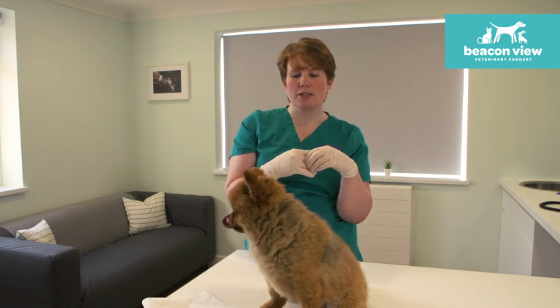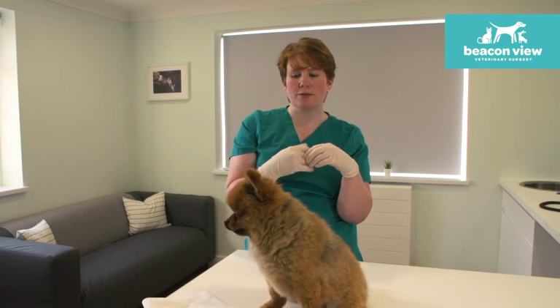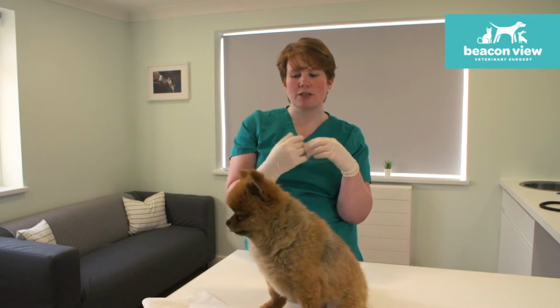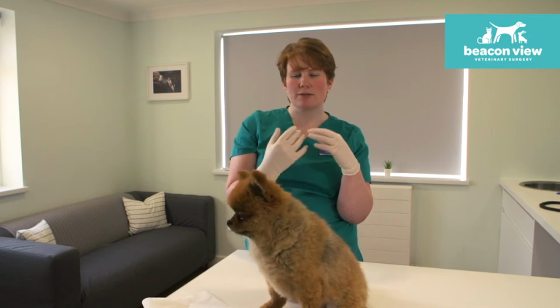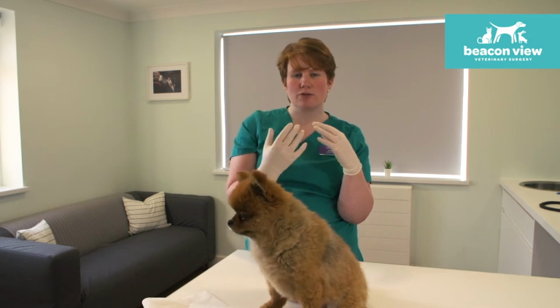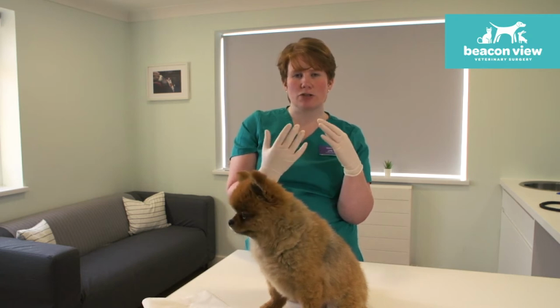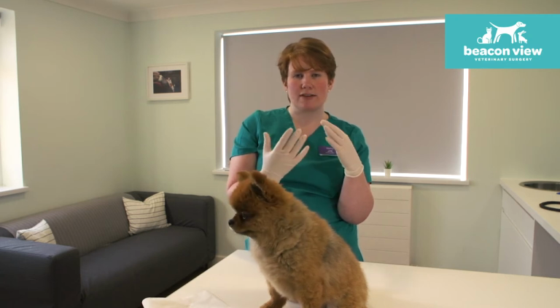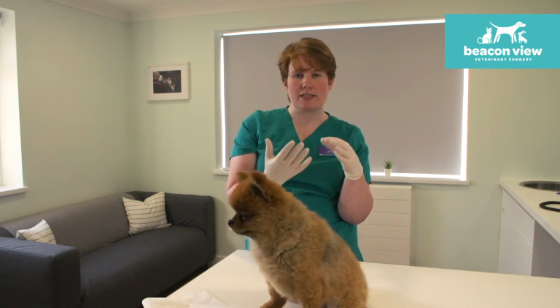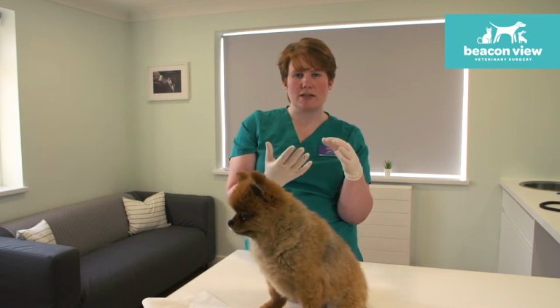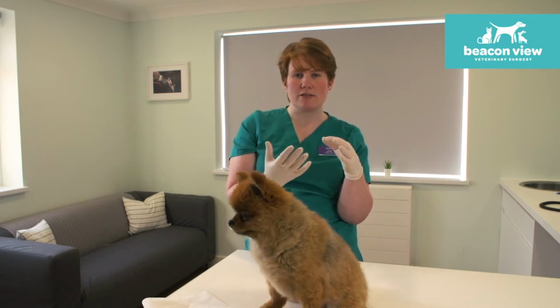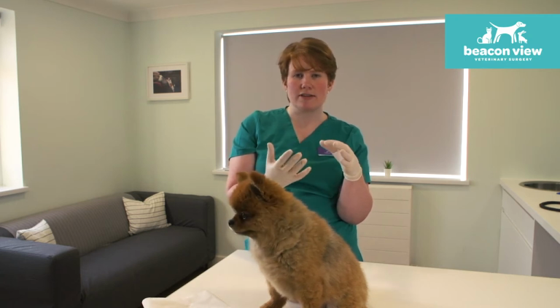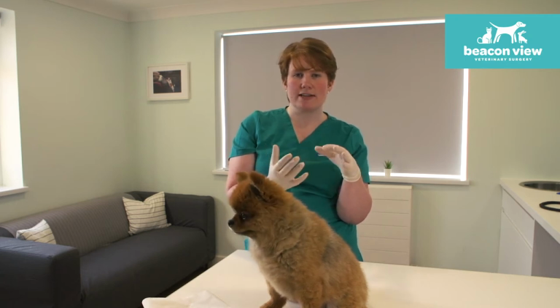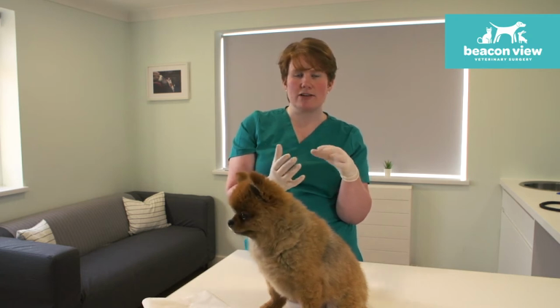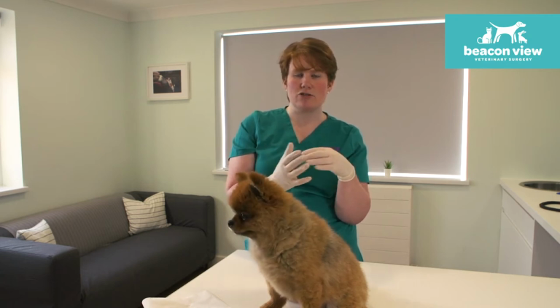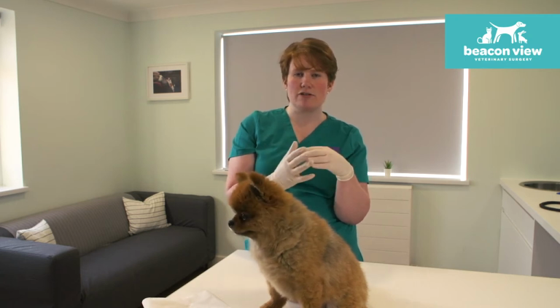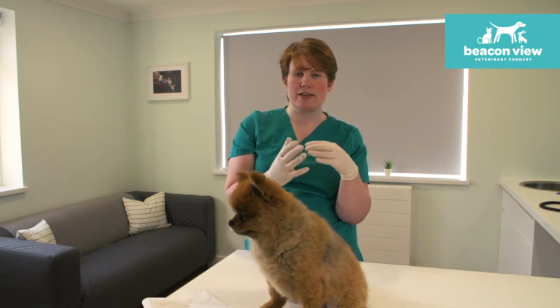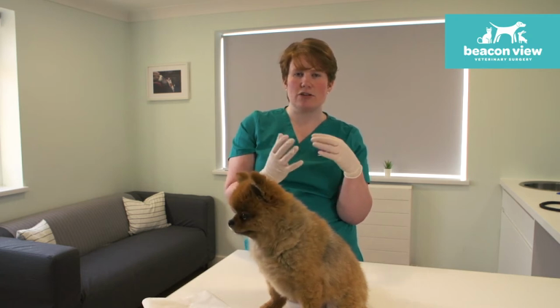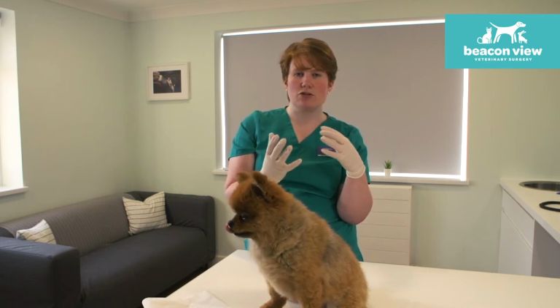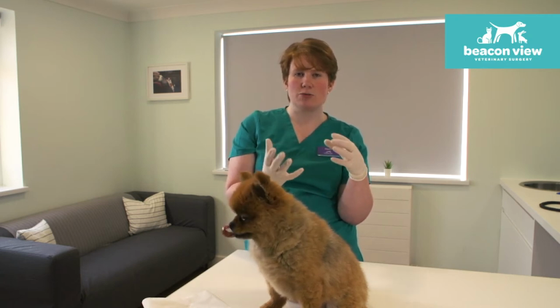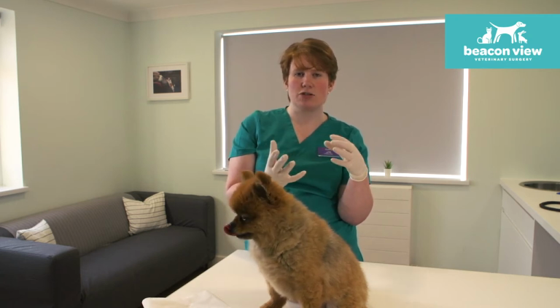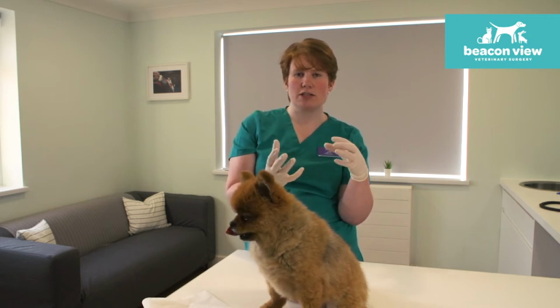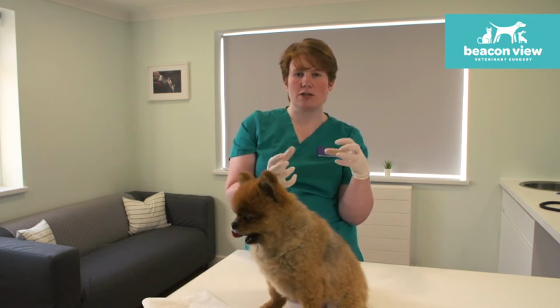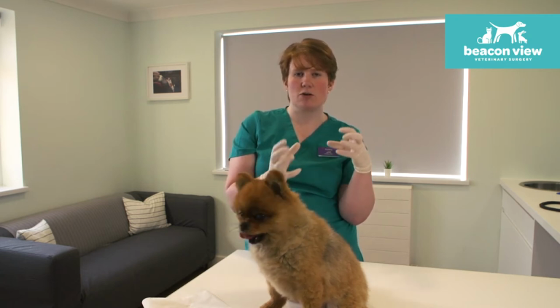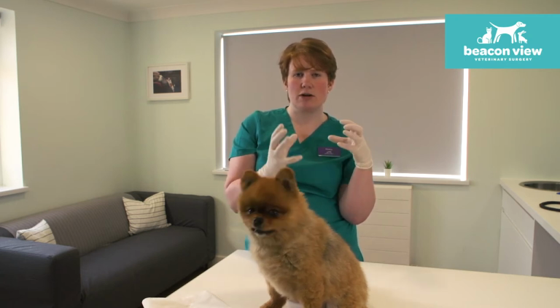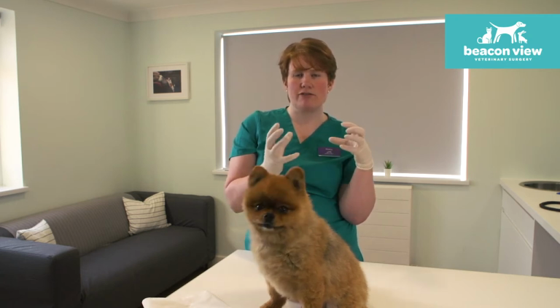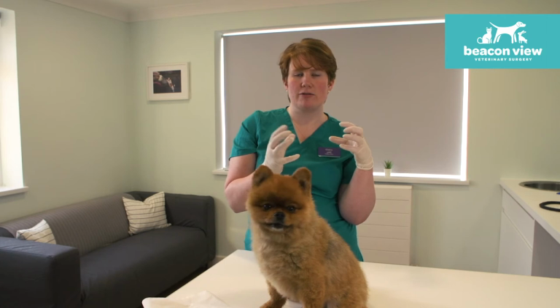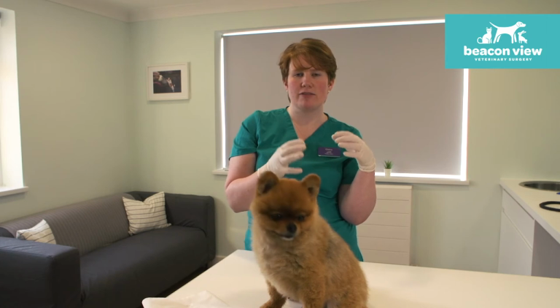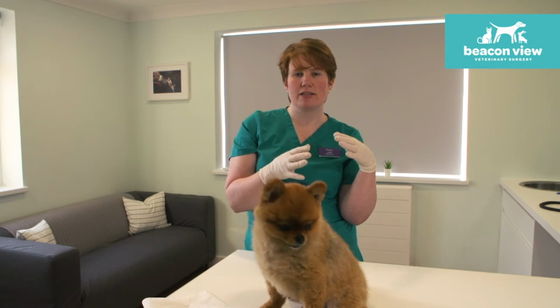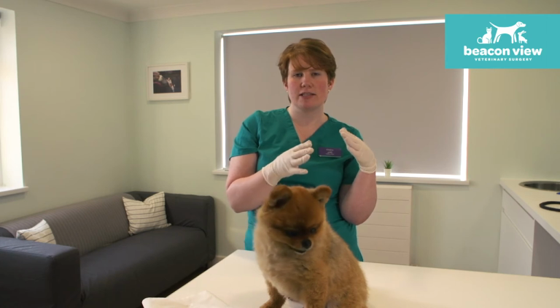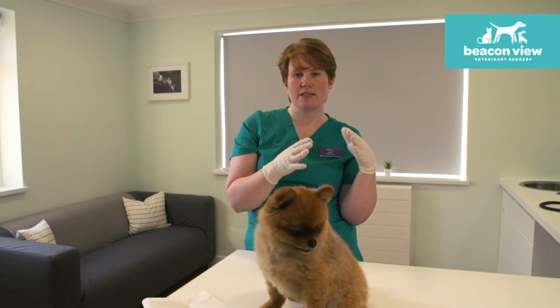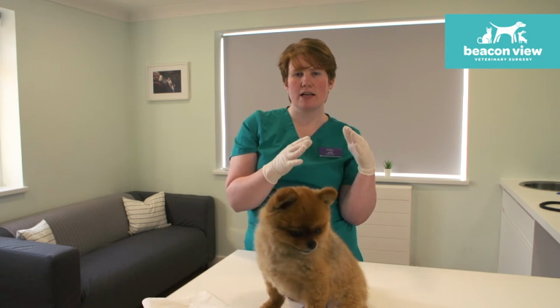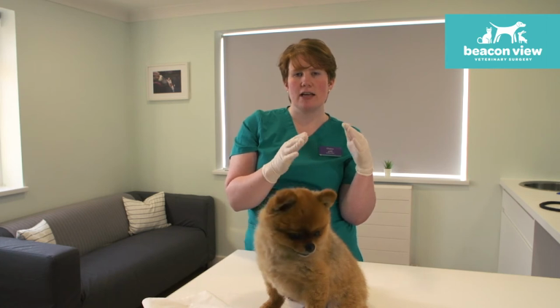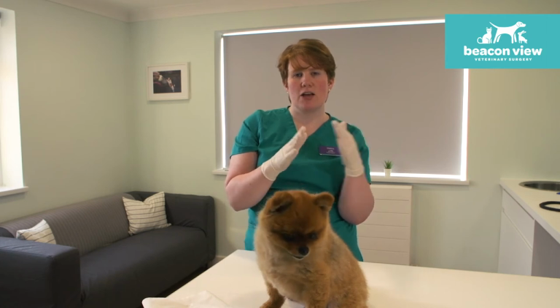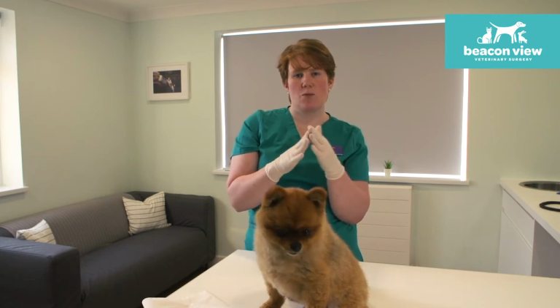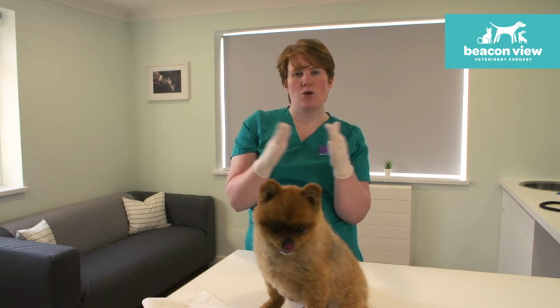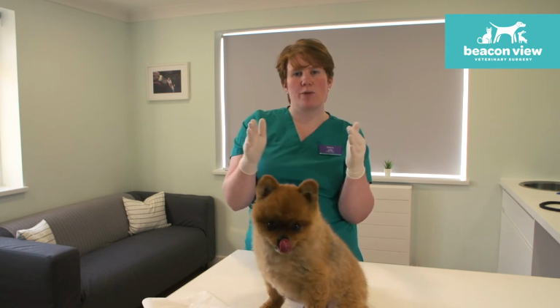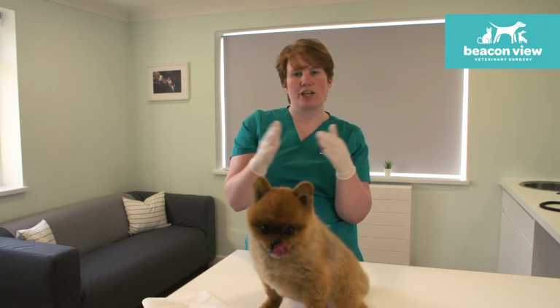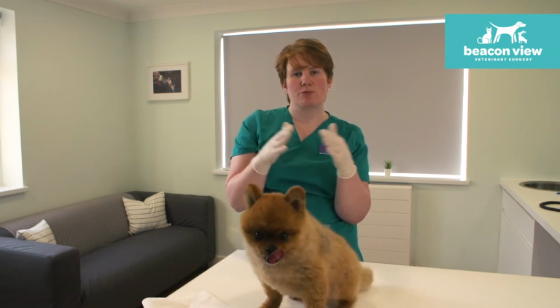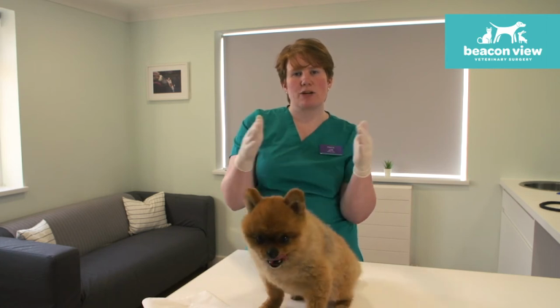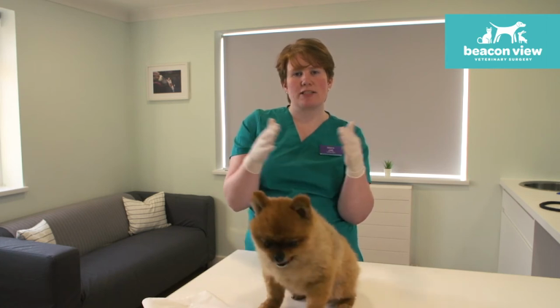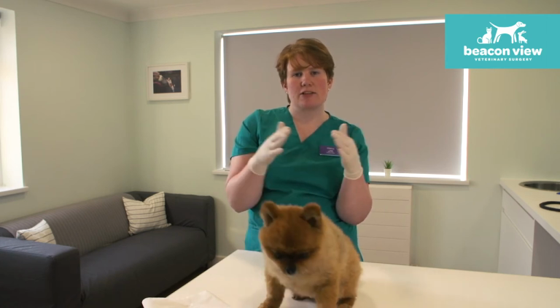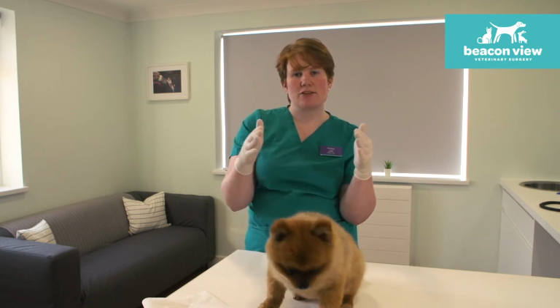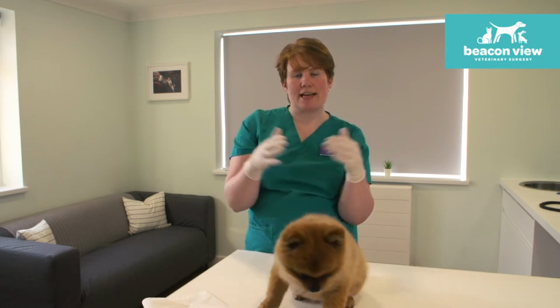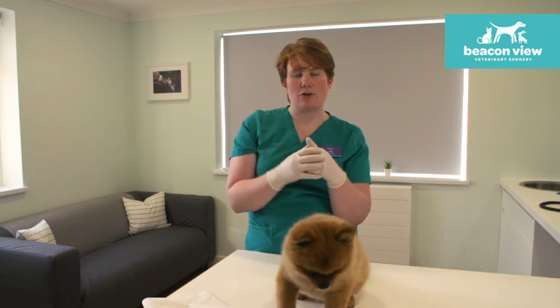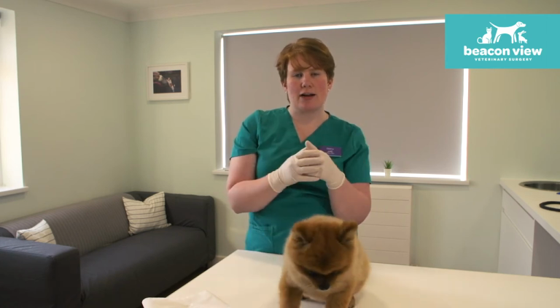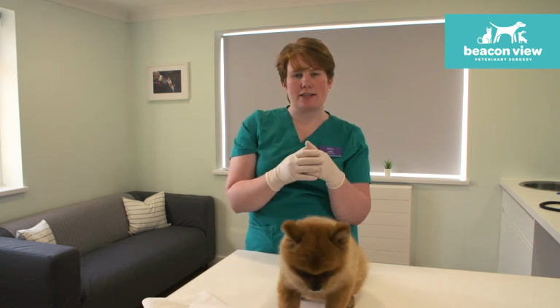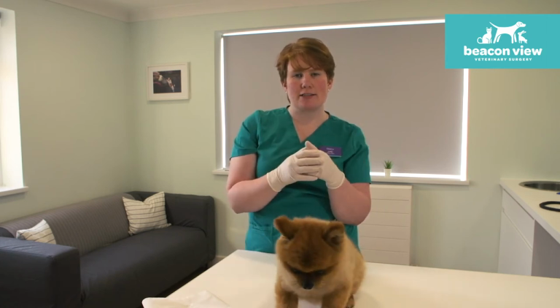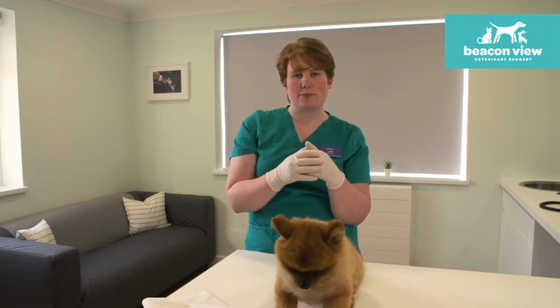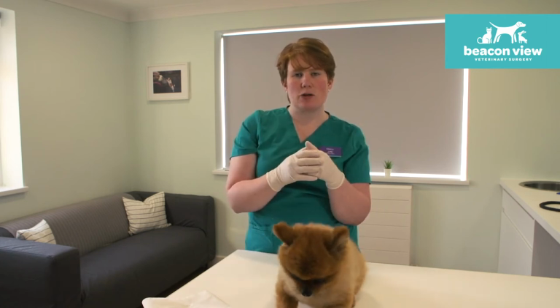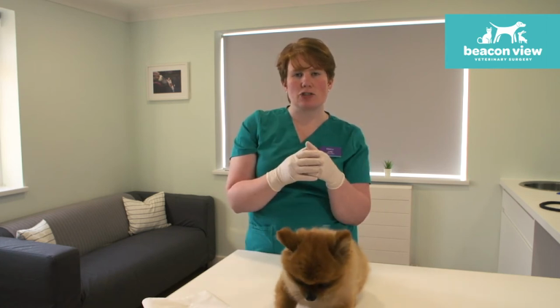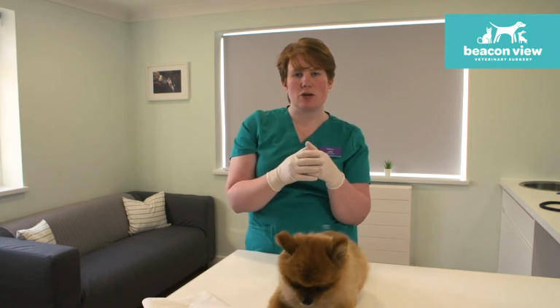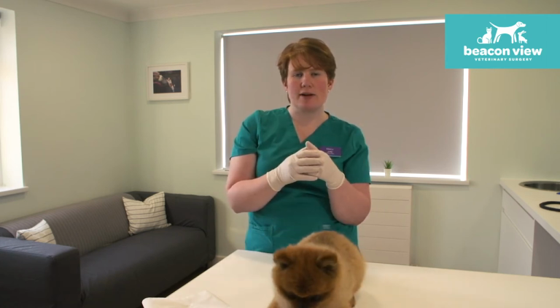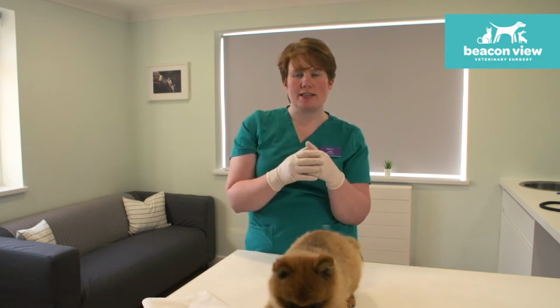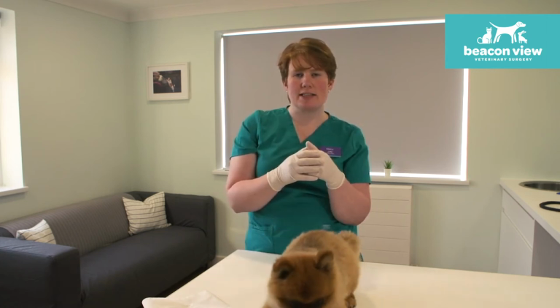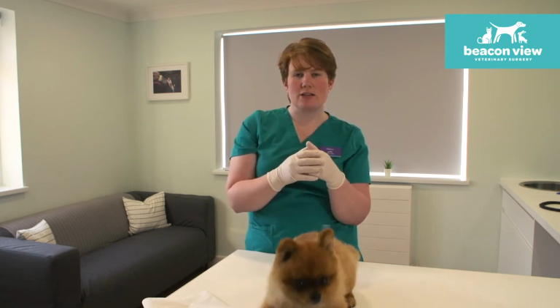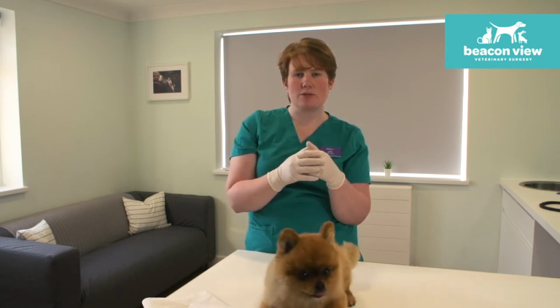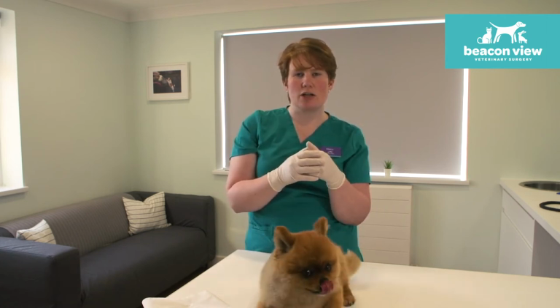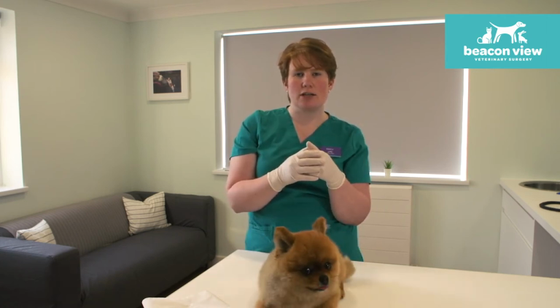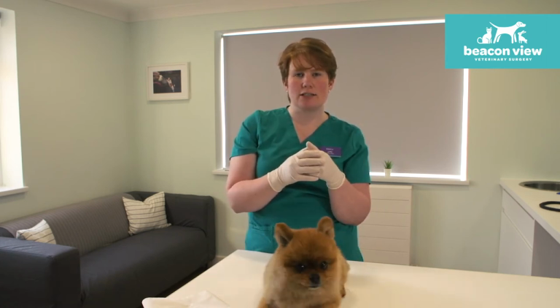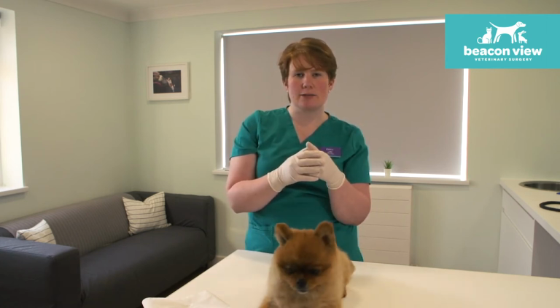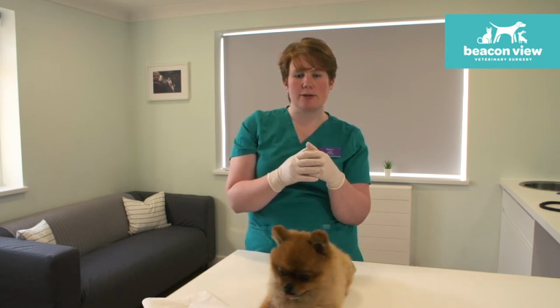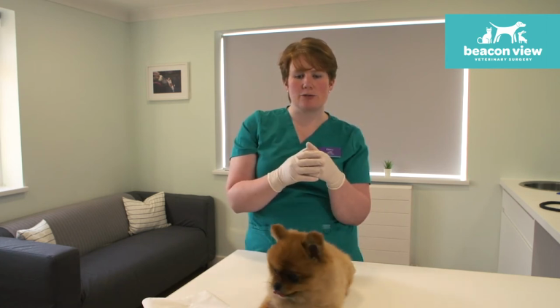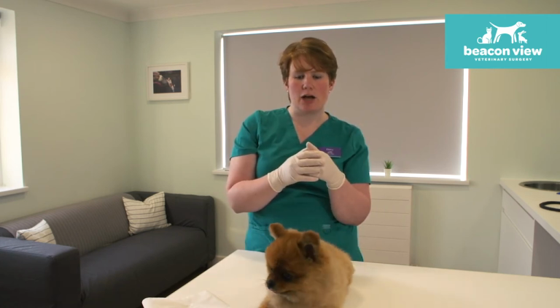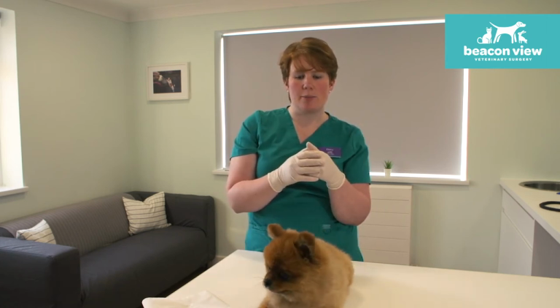Sometimes if dogs have had diarrhoea or if they're not producing quite firm faeces, it won't be expressing those anal glands as much and we can see them starting to build up.